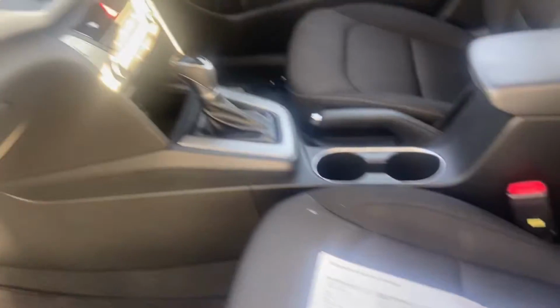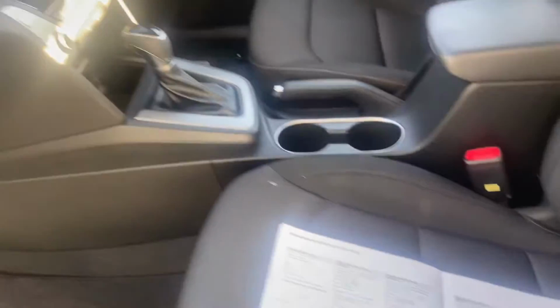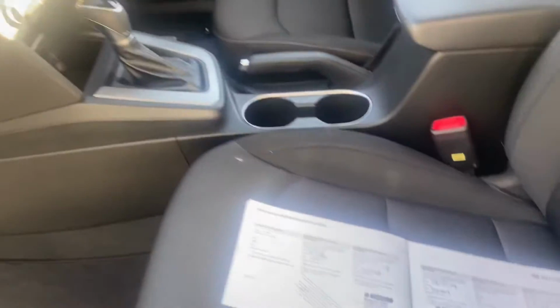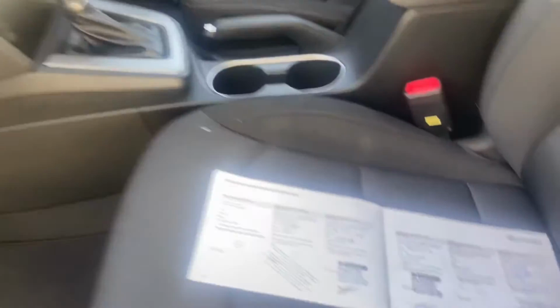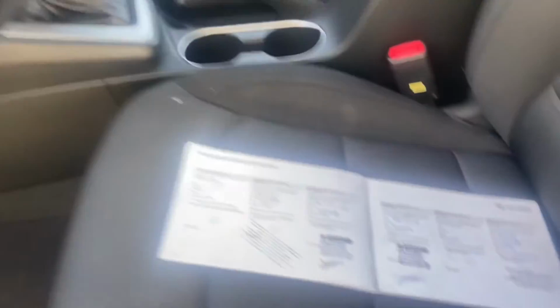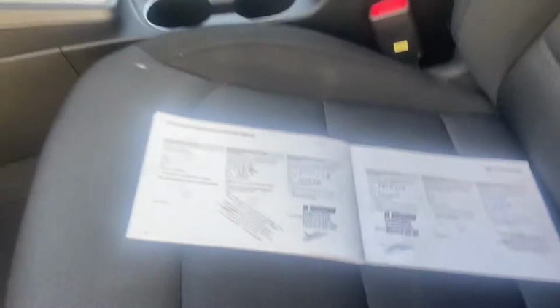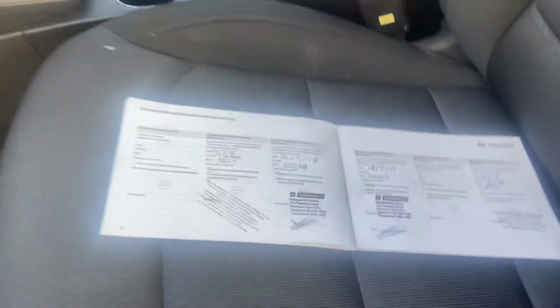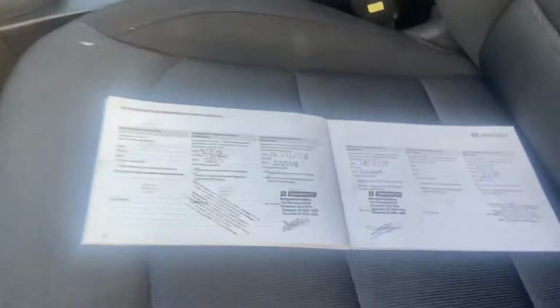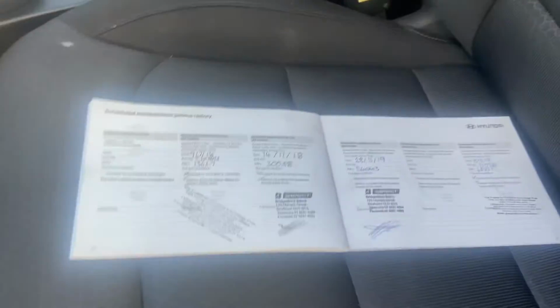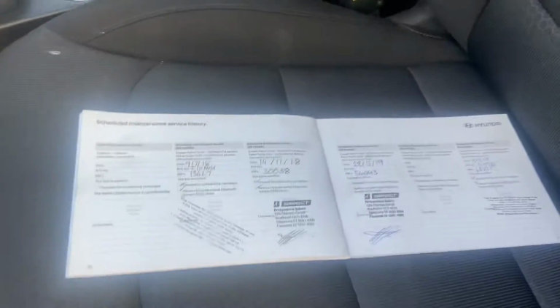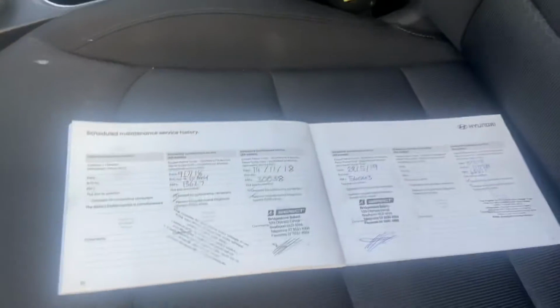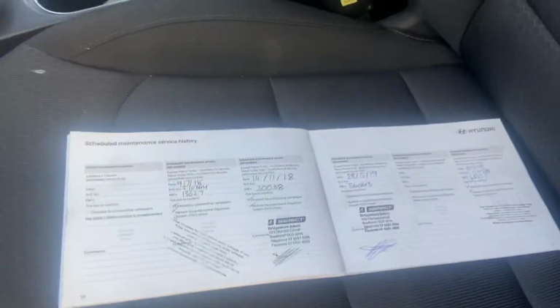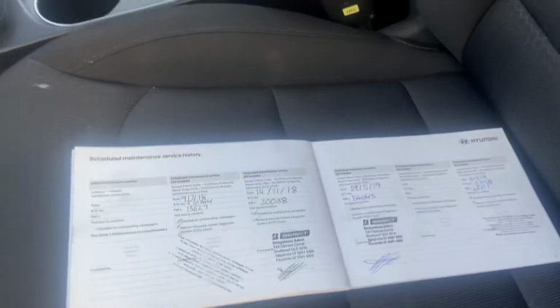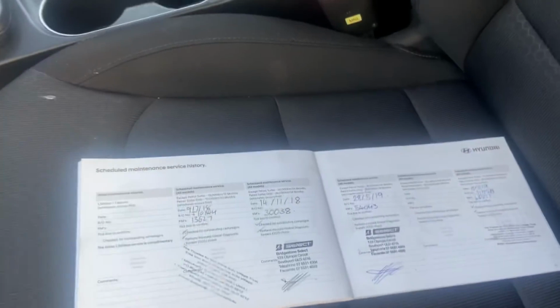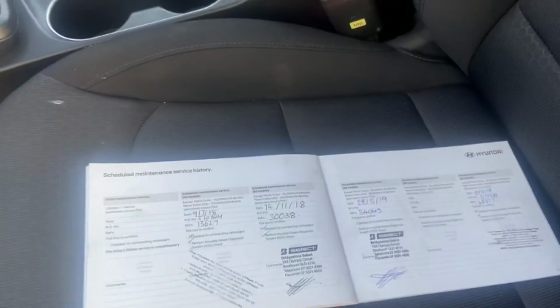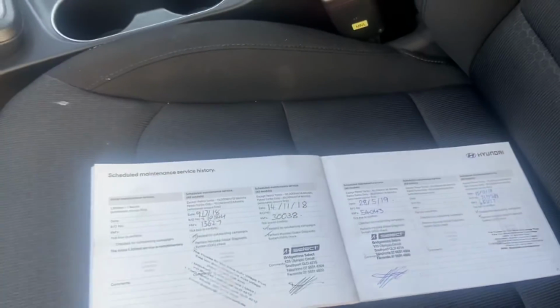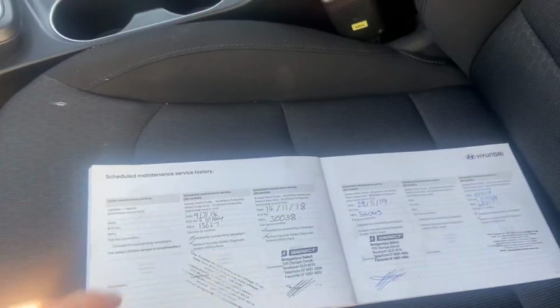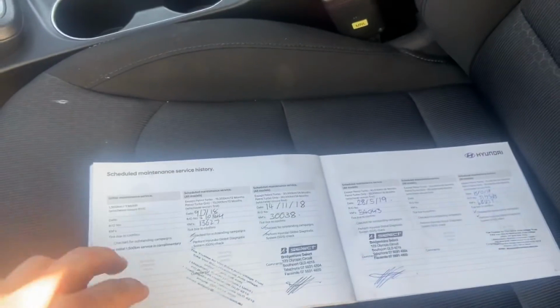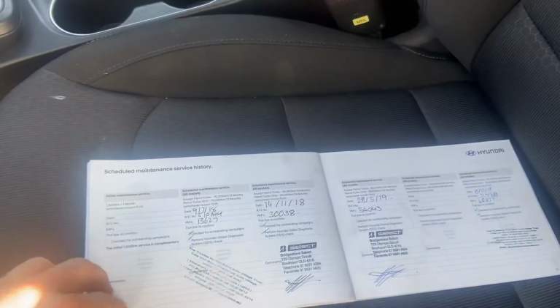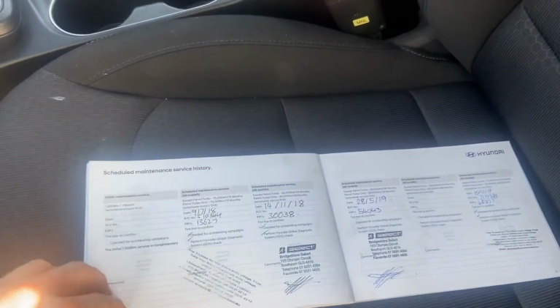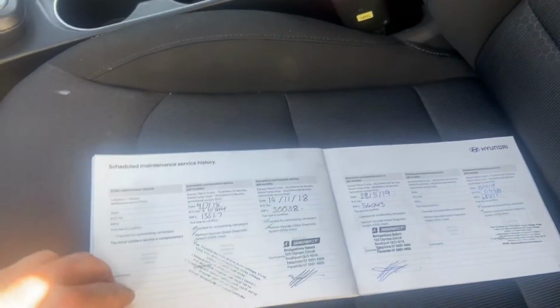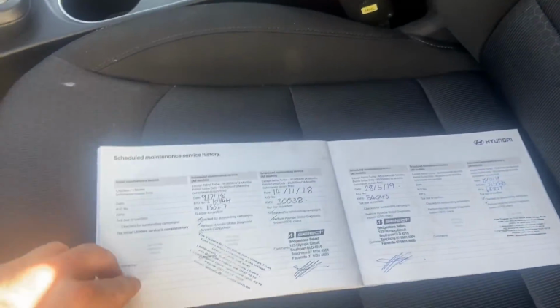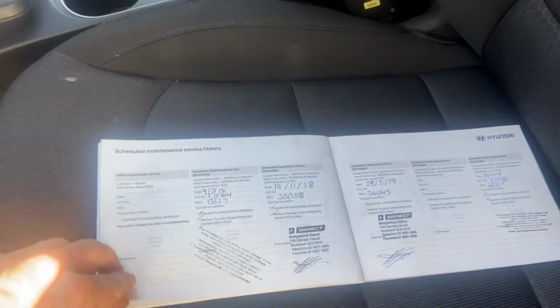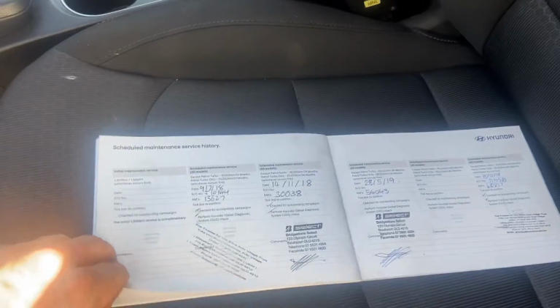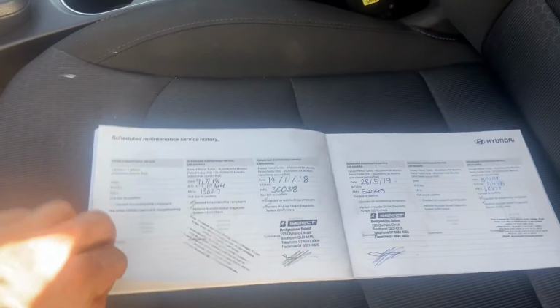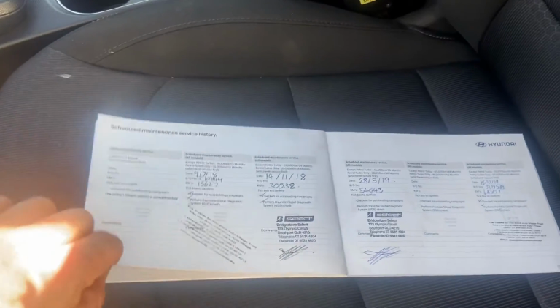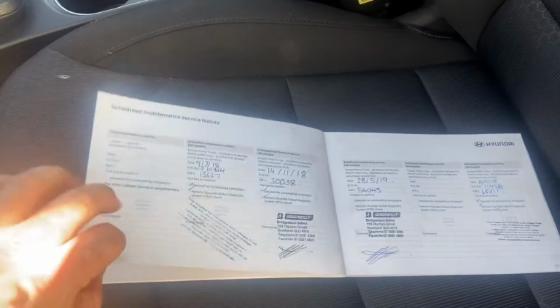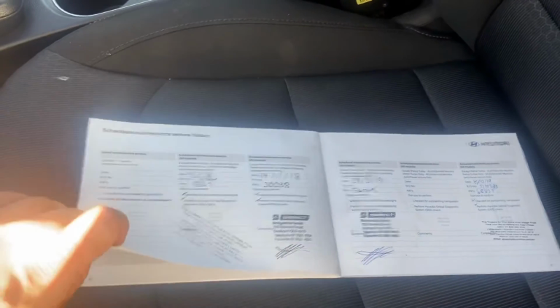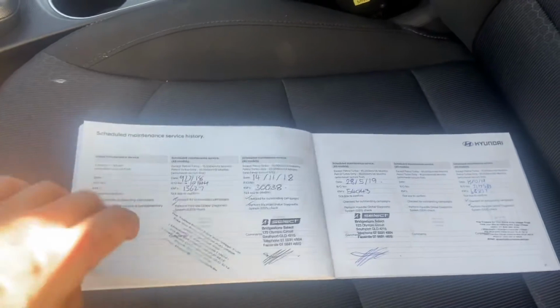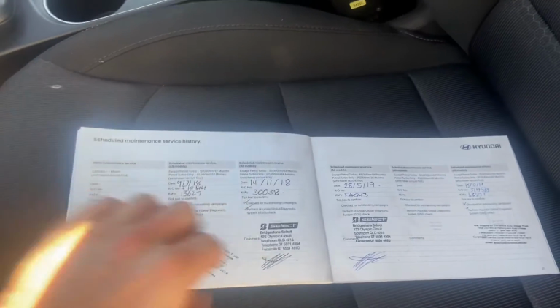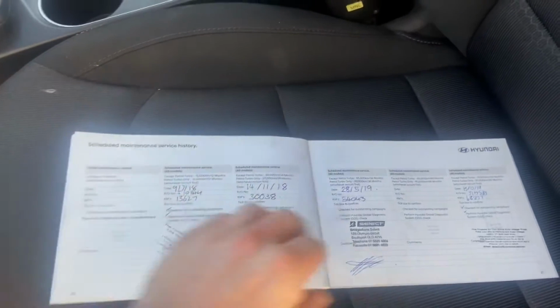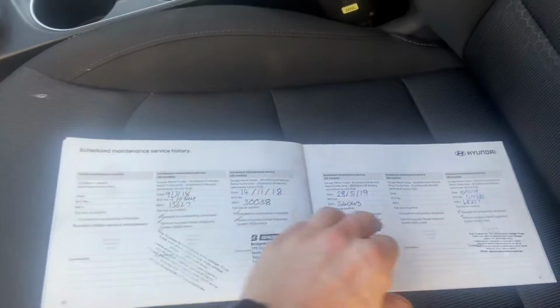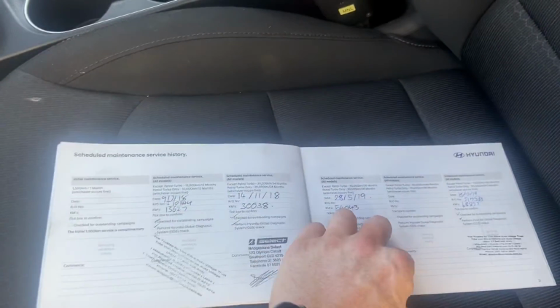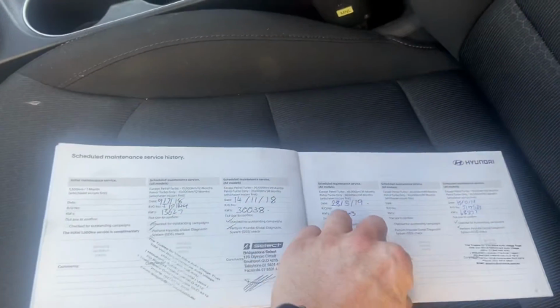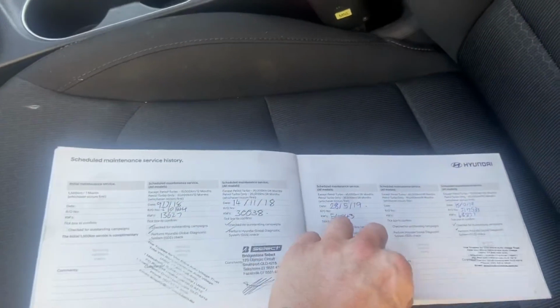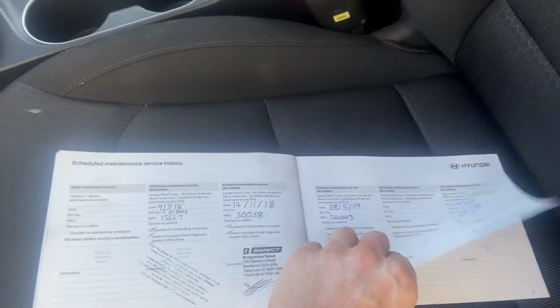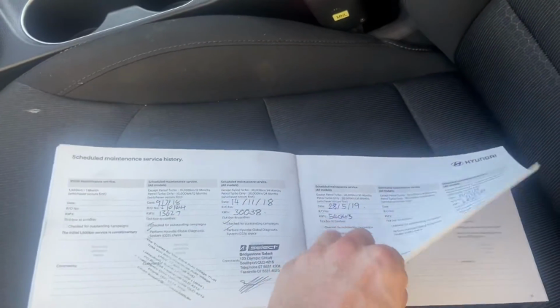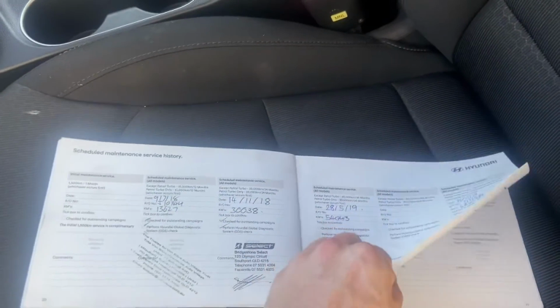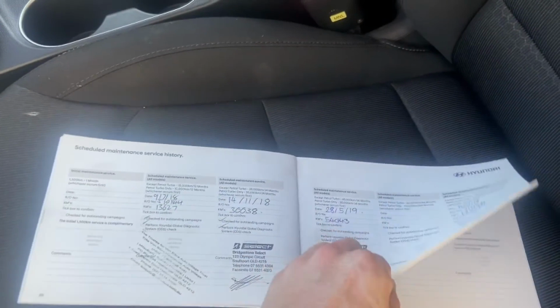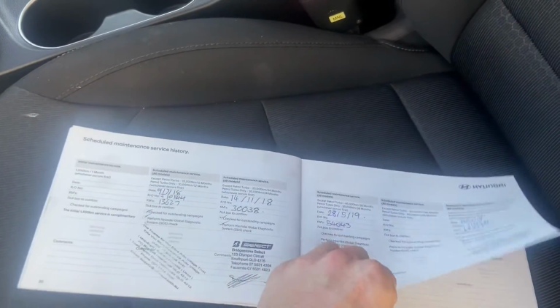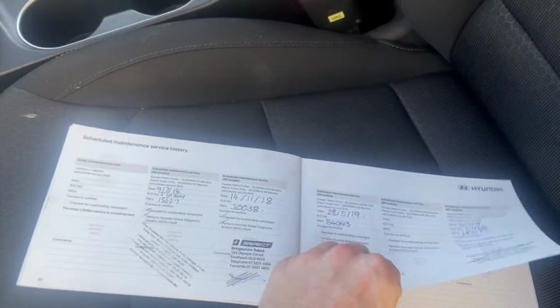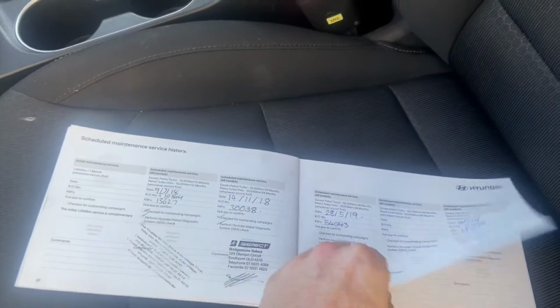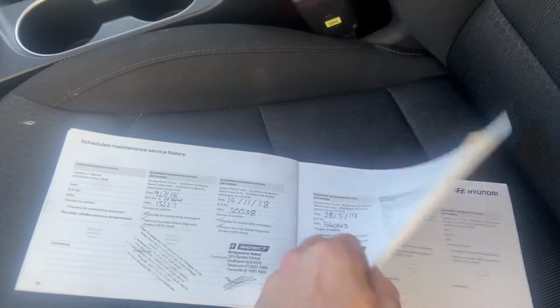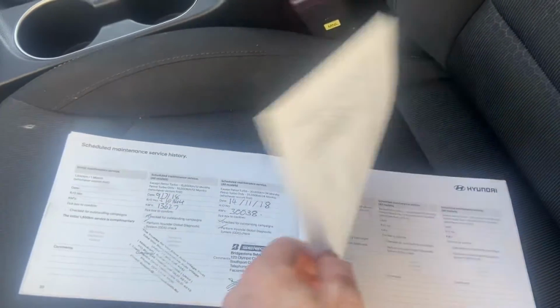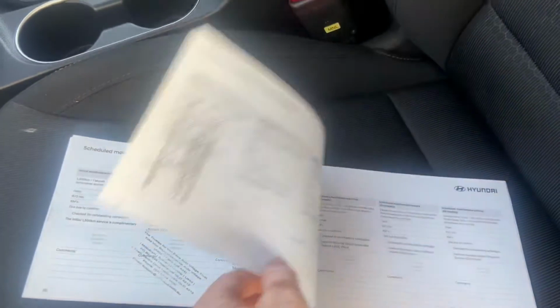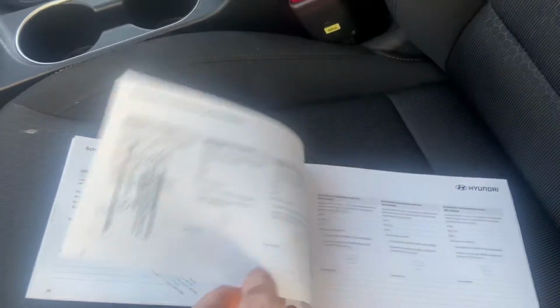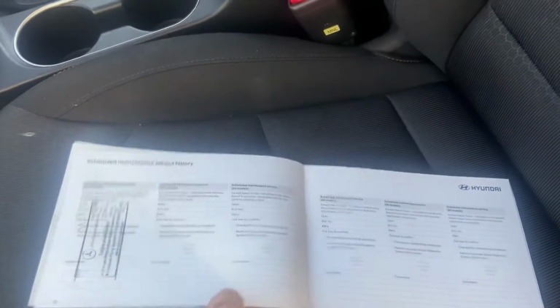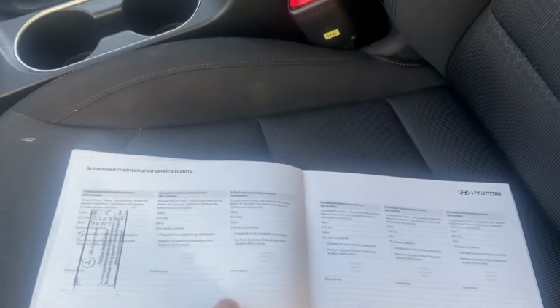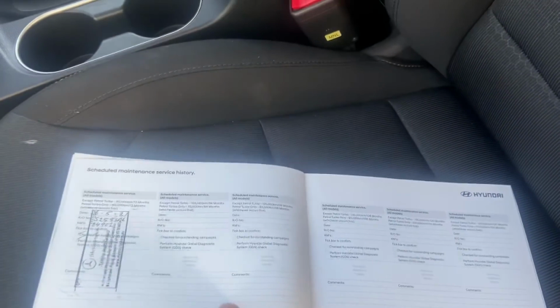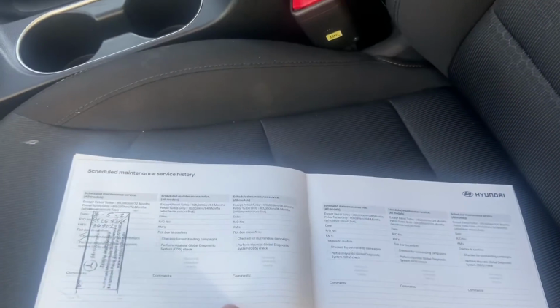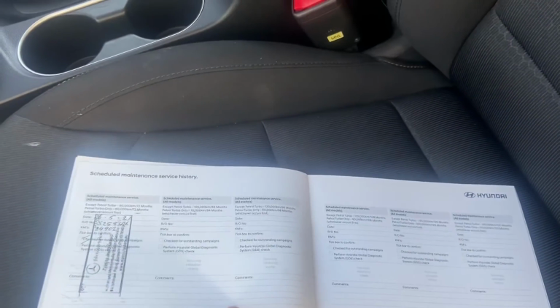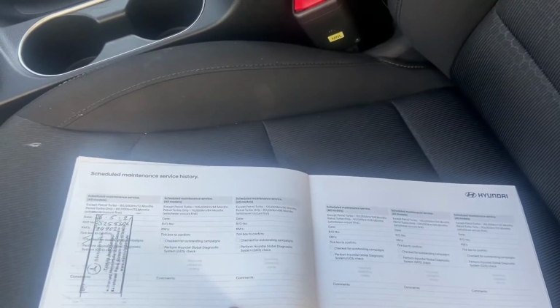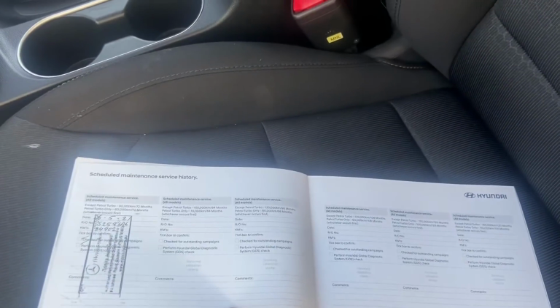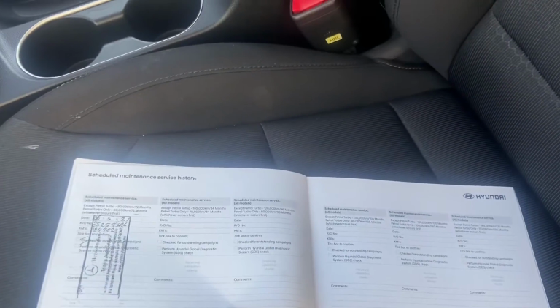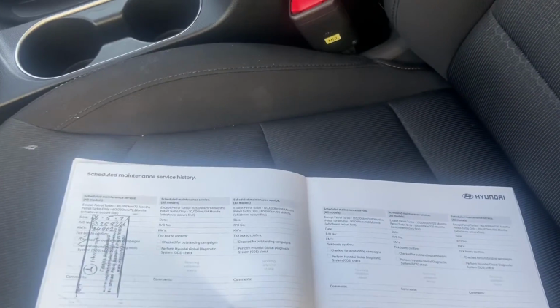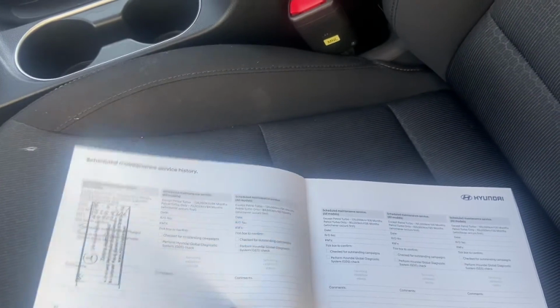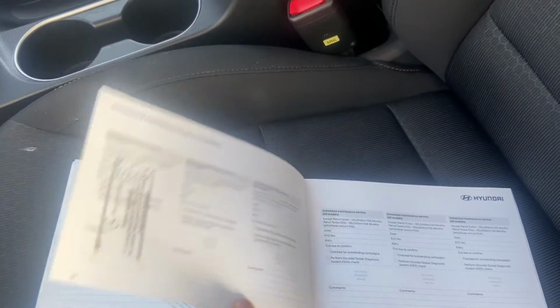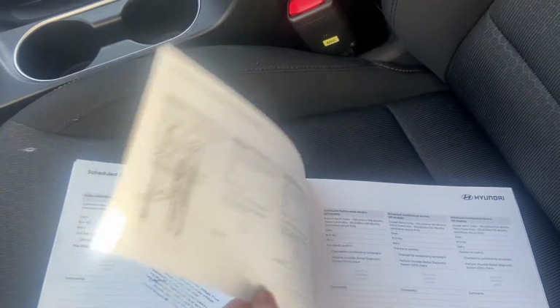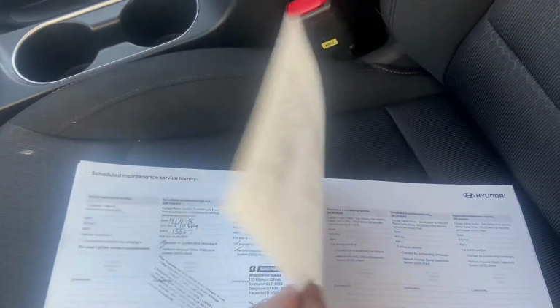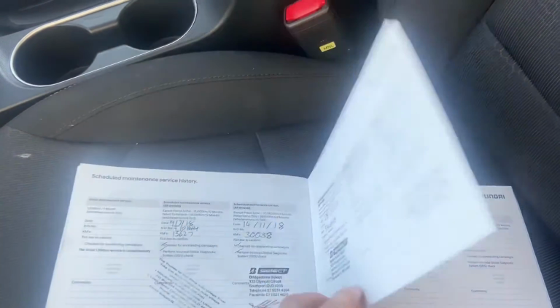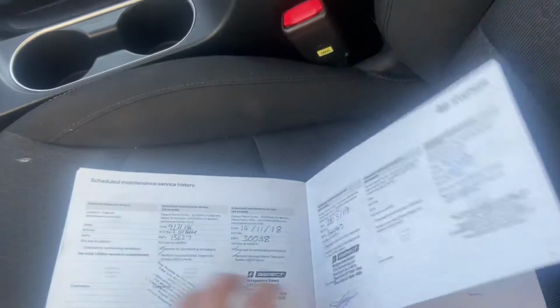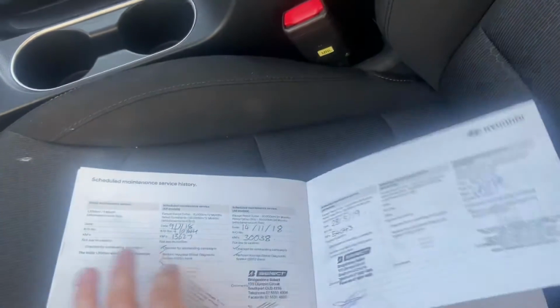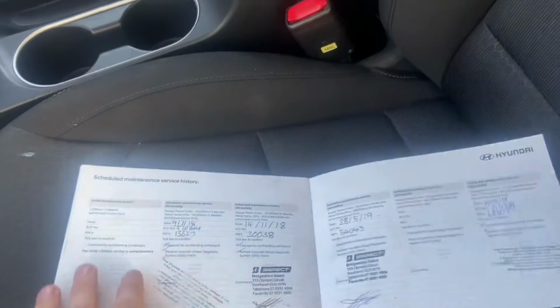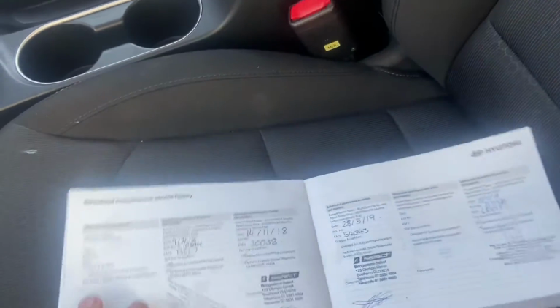You can see that we do have the logbook servicing here as well, up to date.